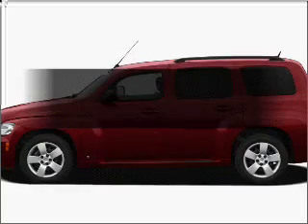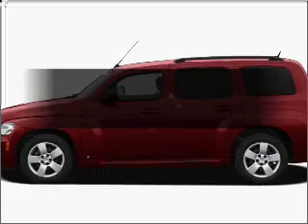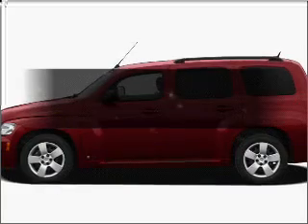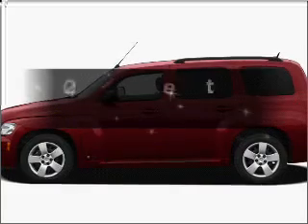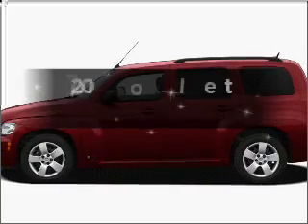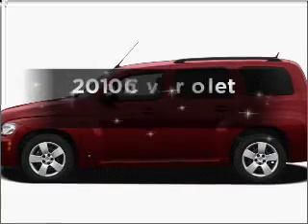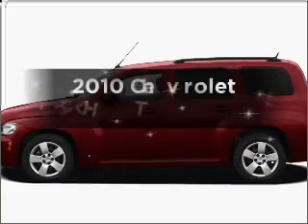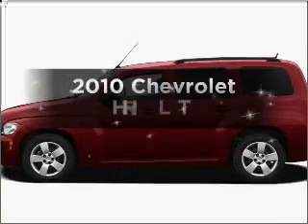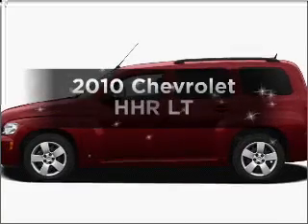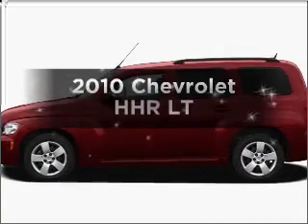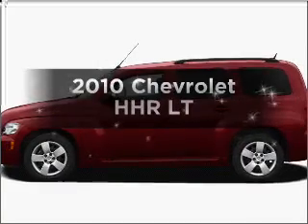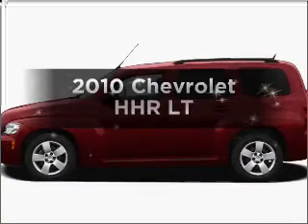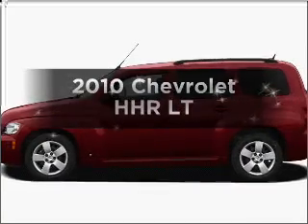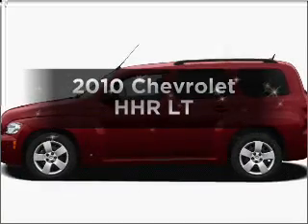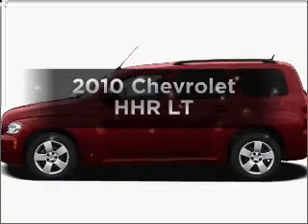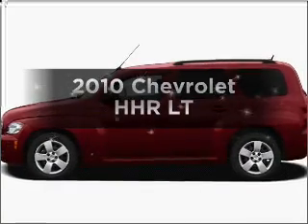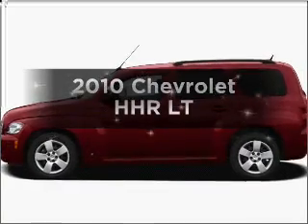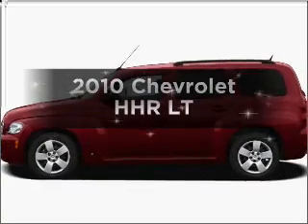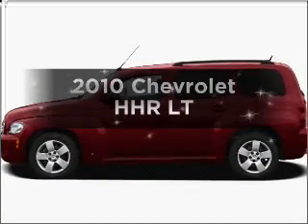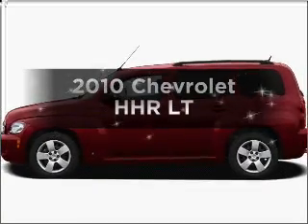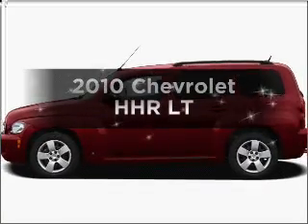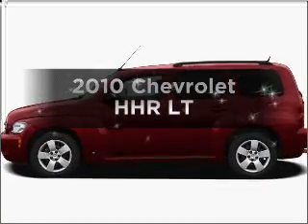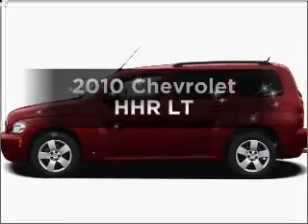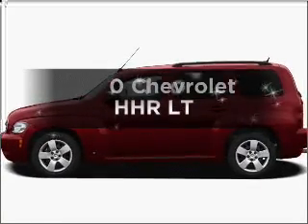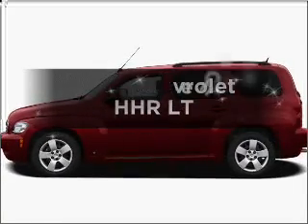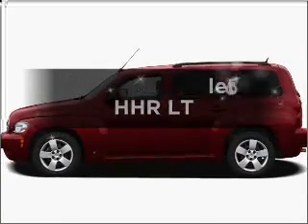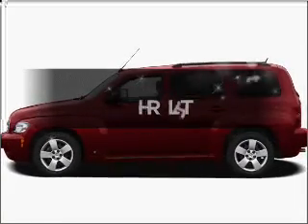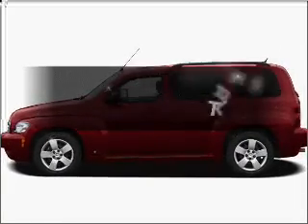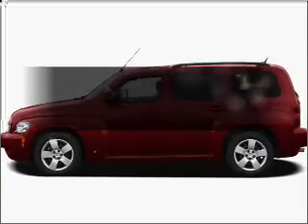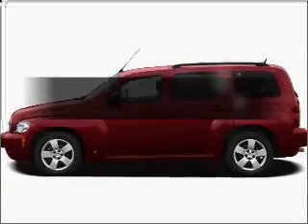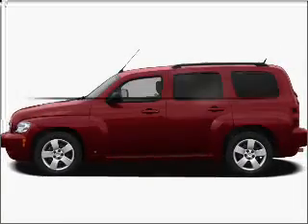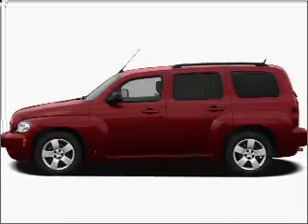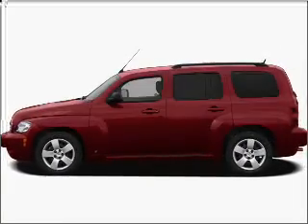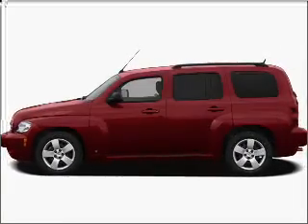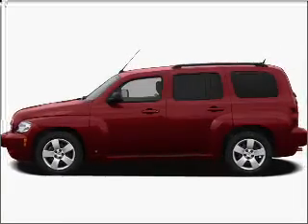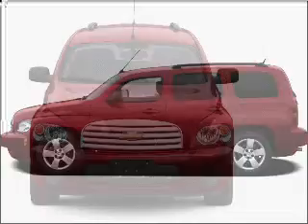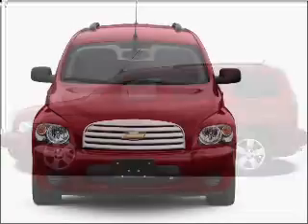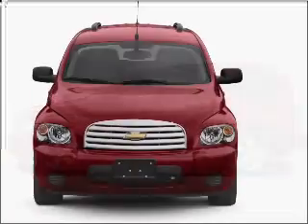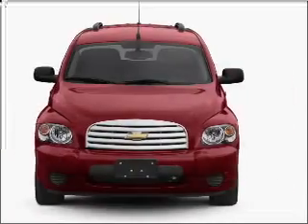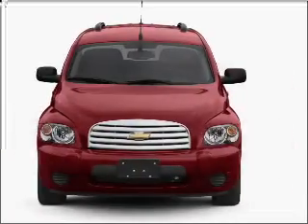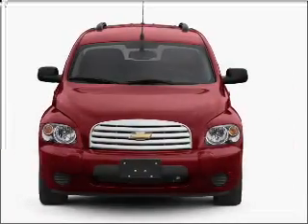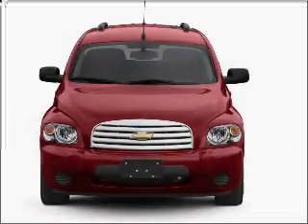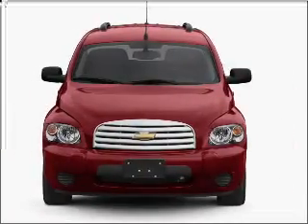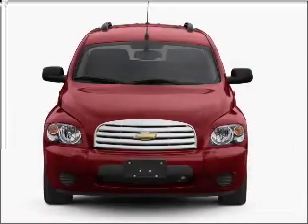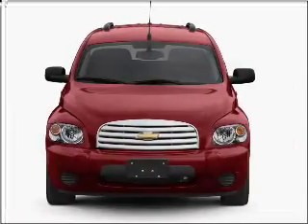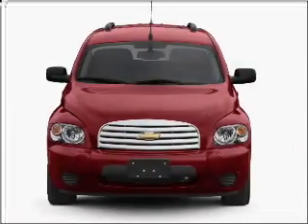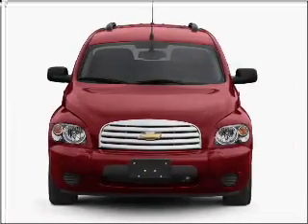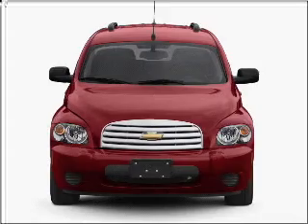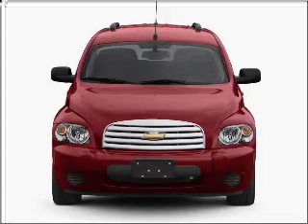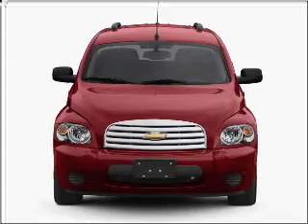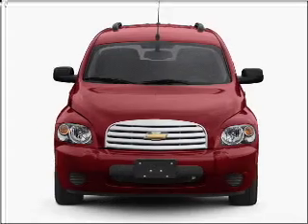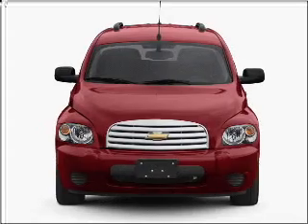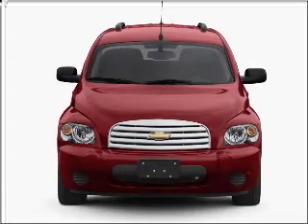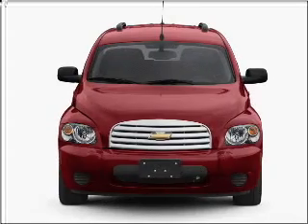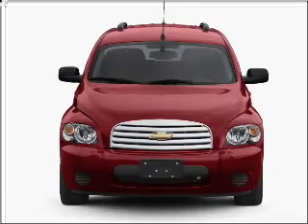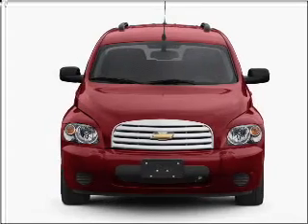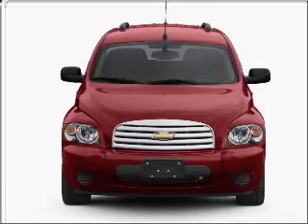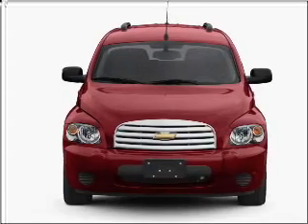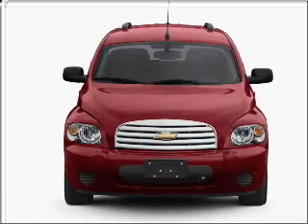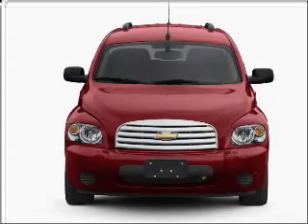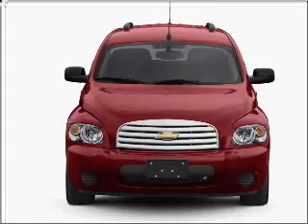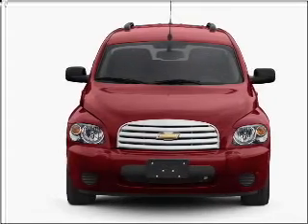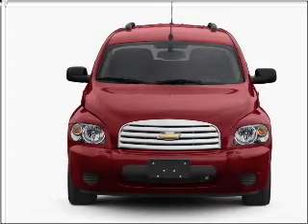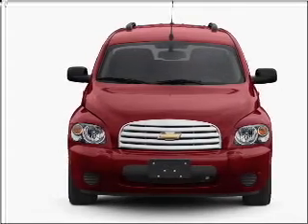Introducing the 2010 Chevrolet HHR. Find everything you want in a ride under one roof with this vehicle.